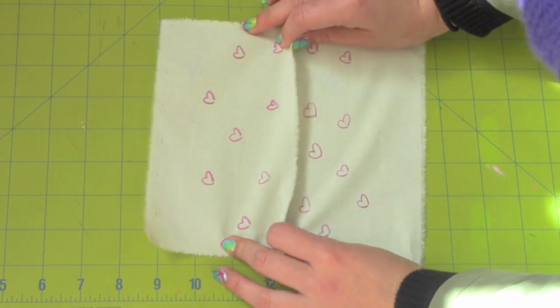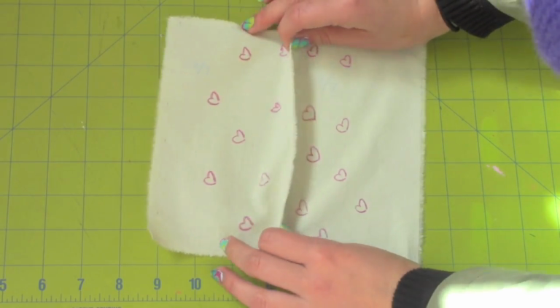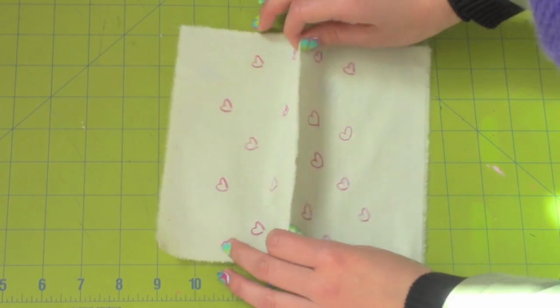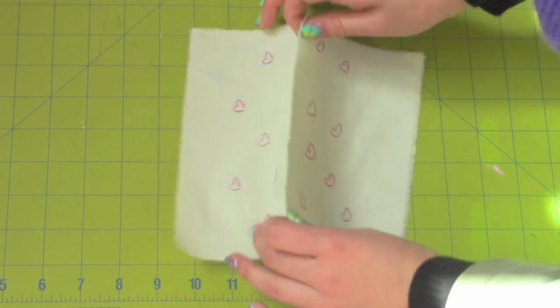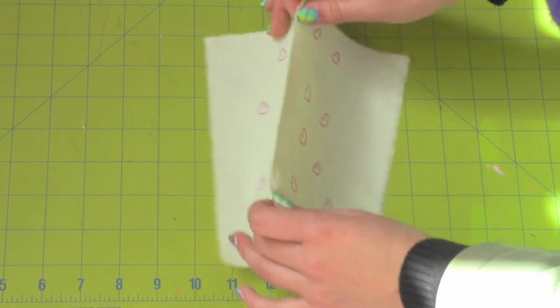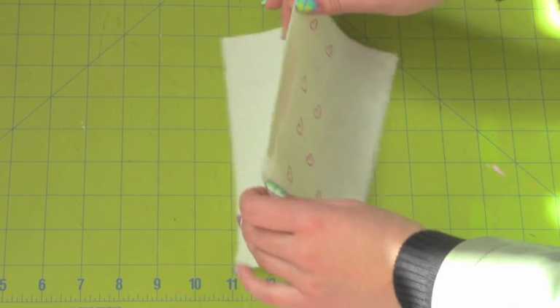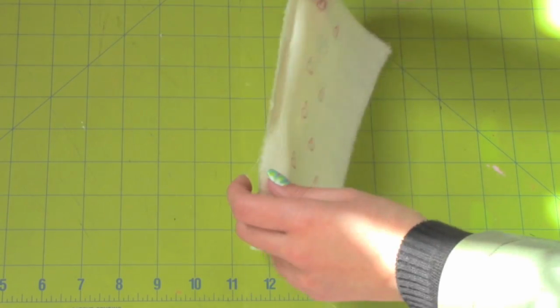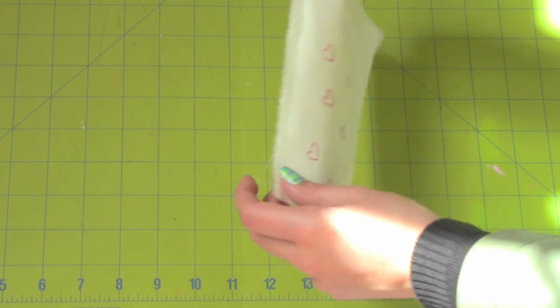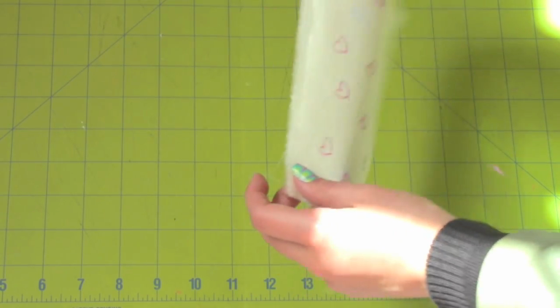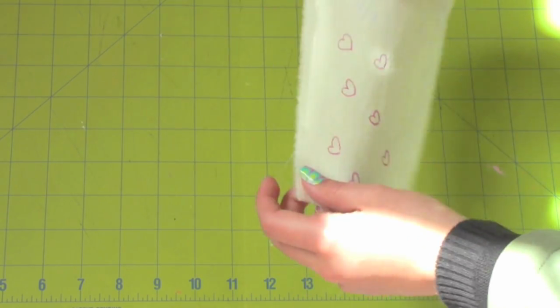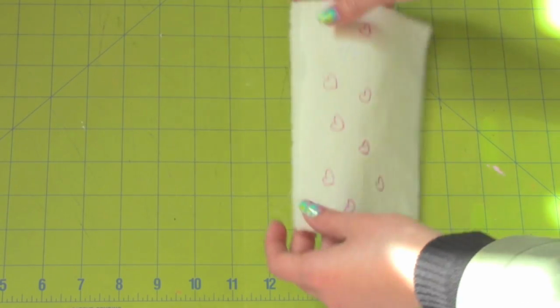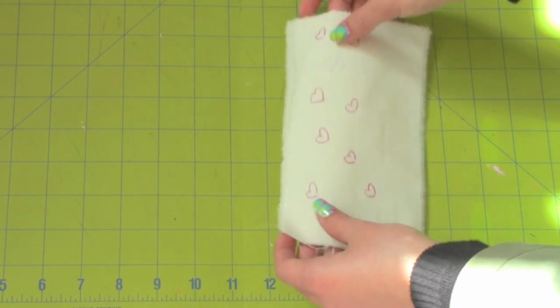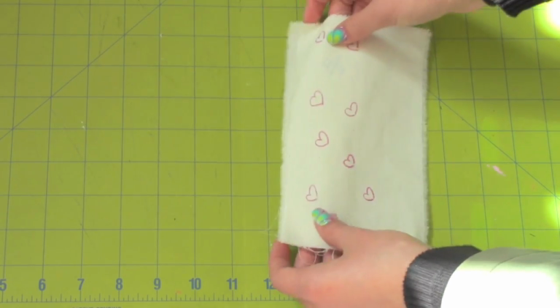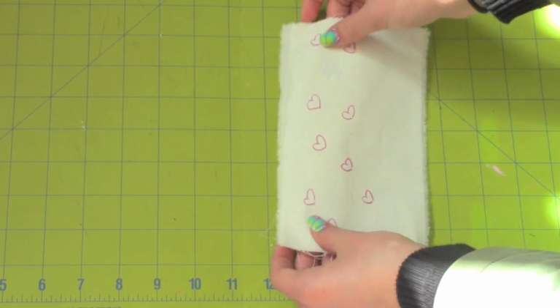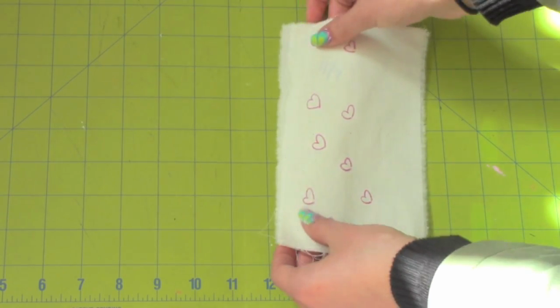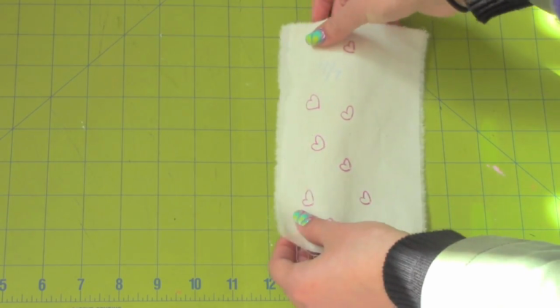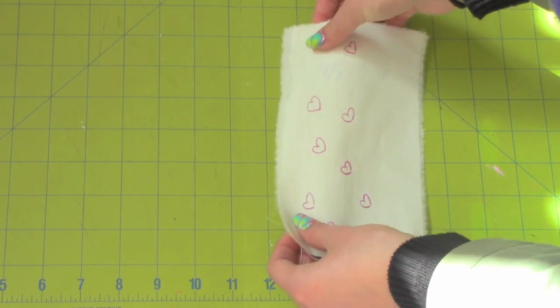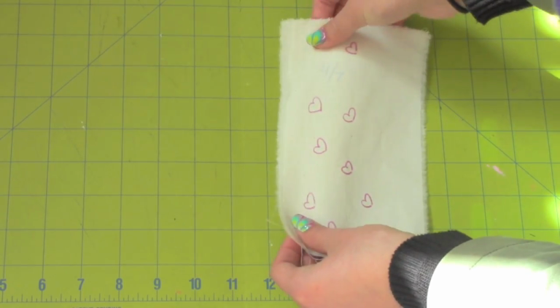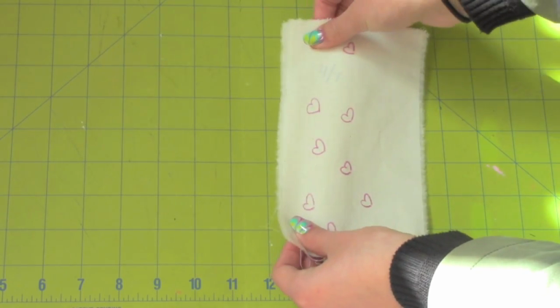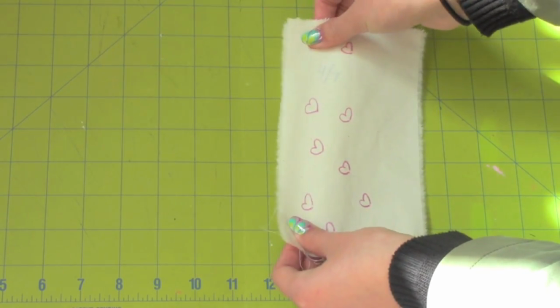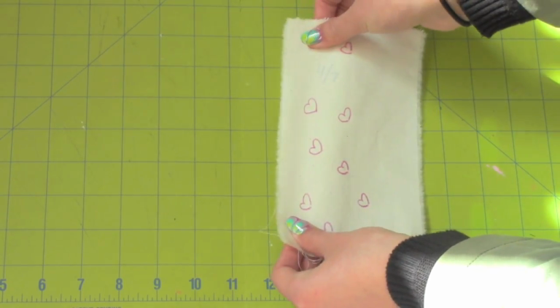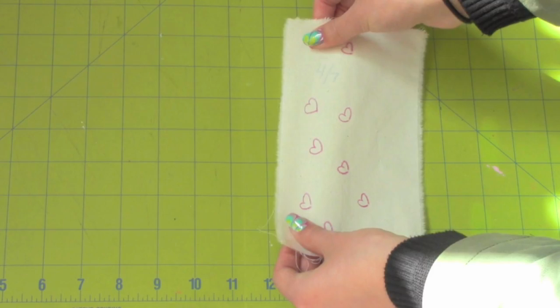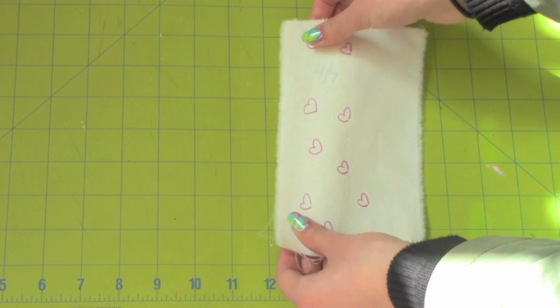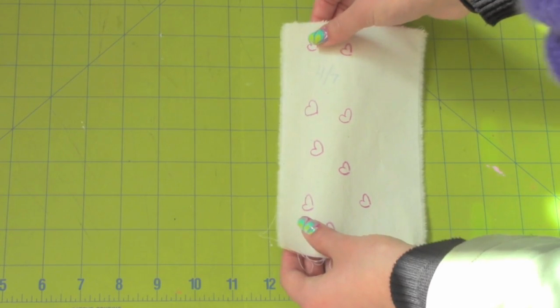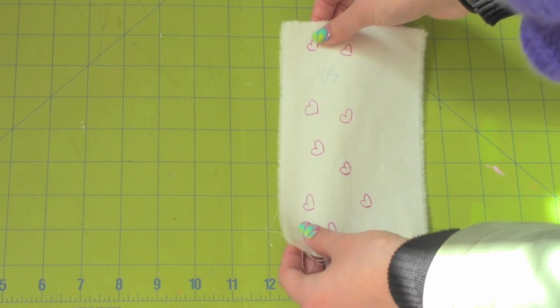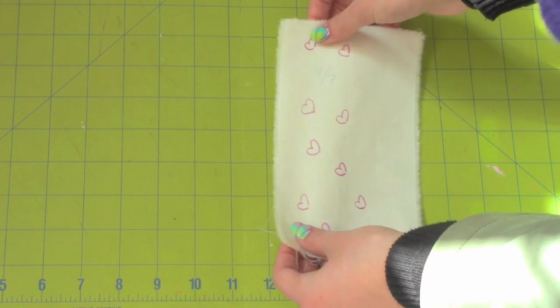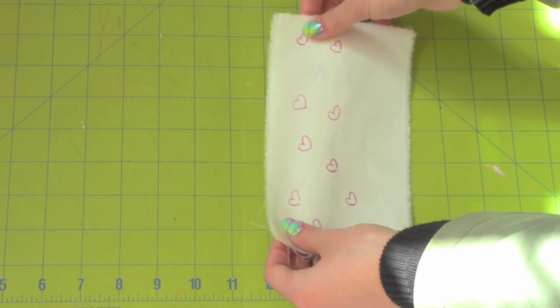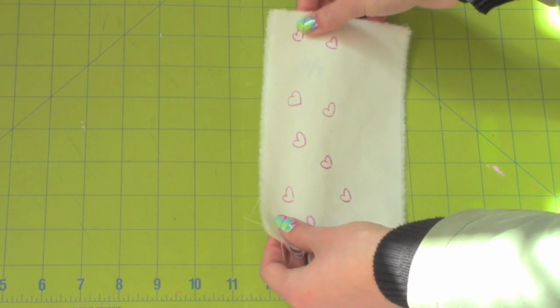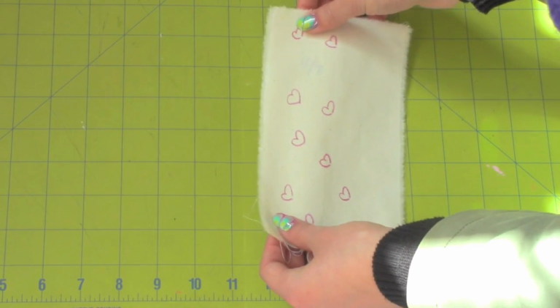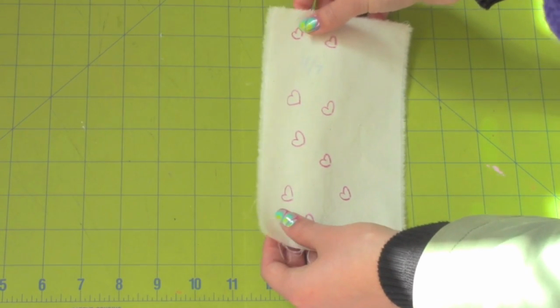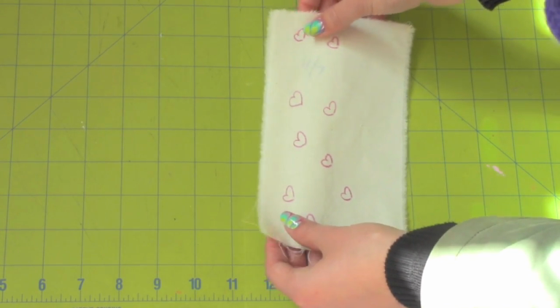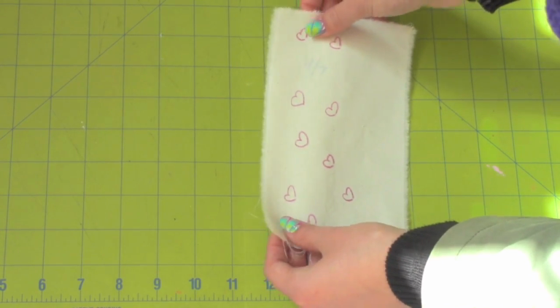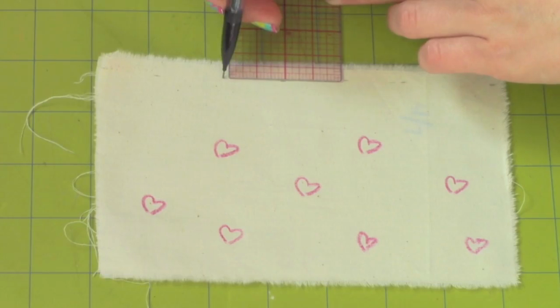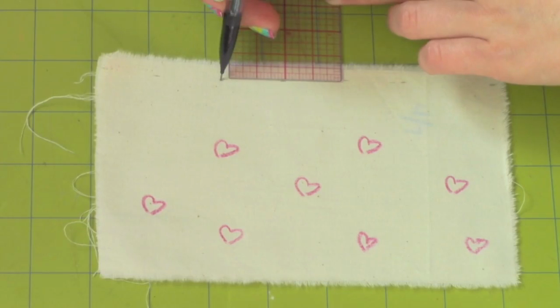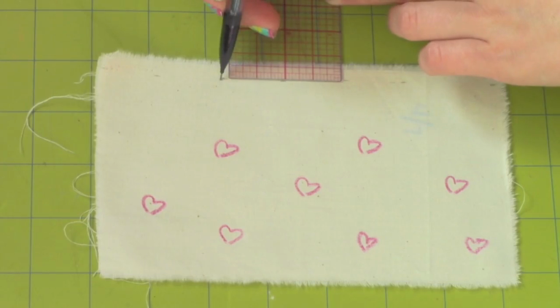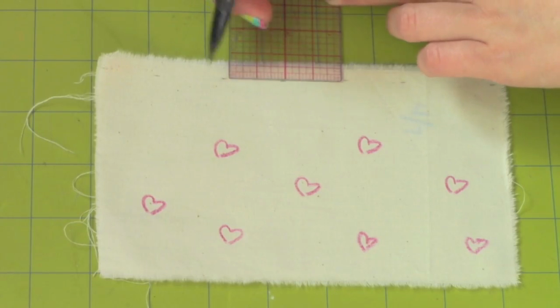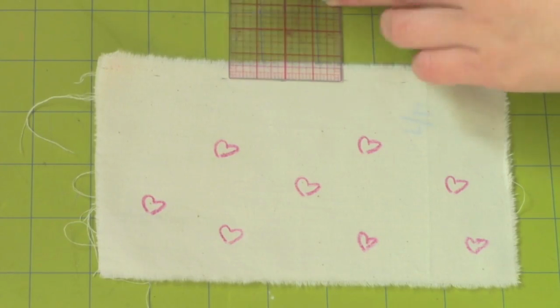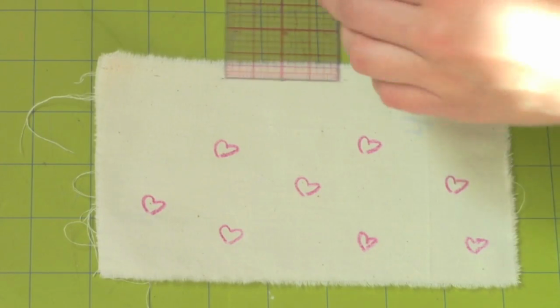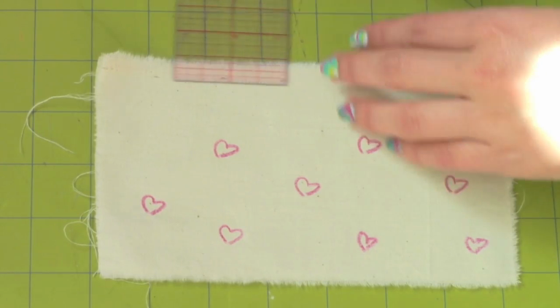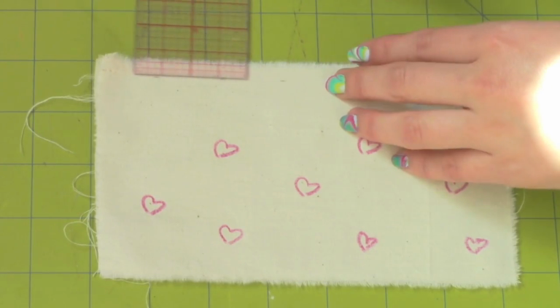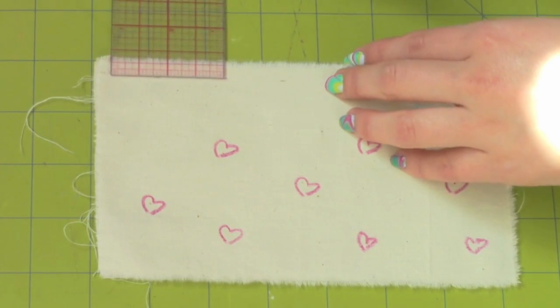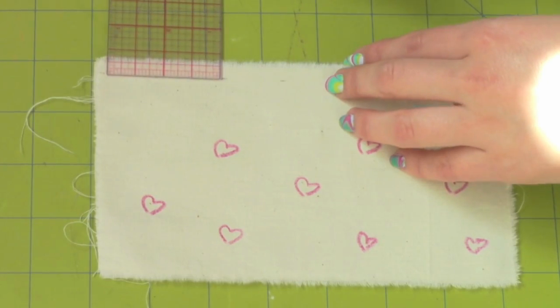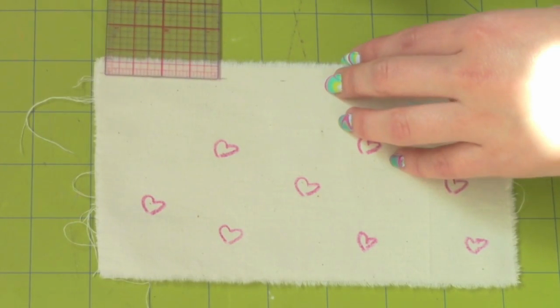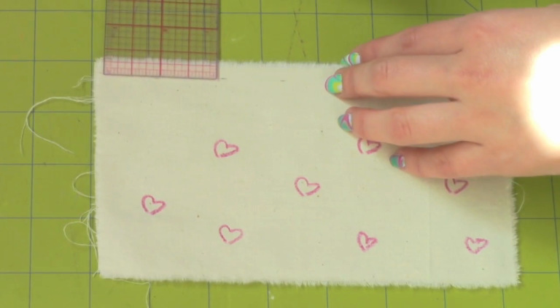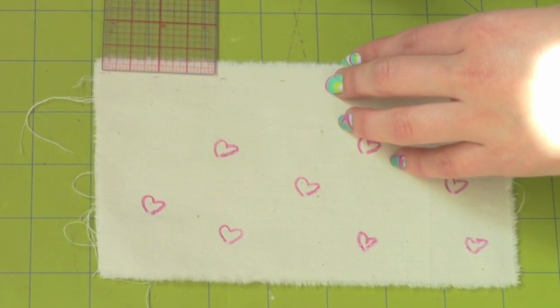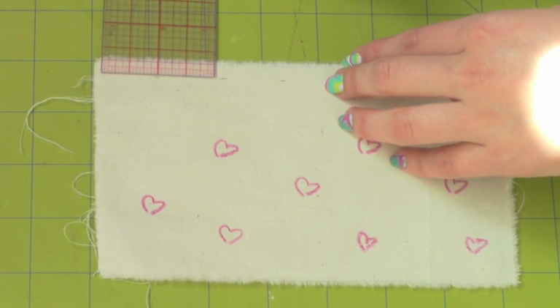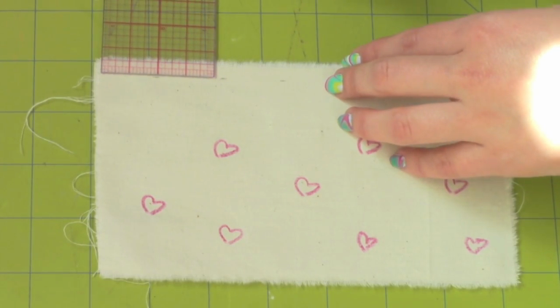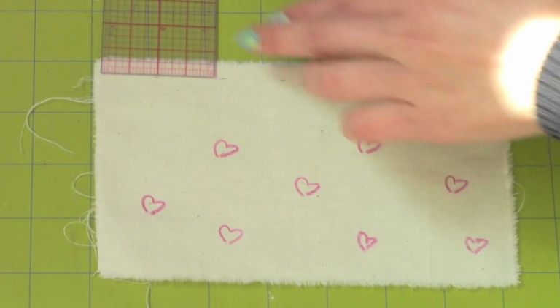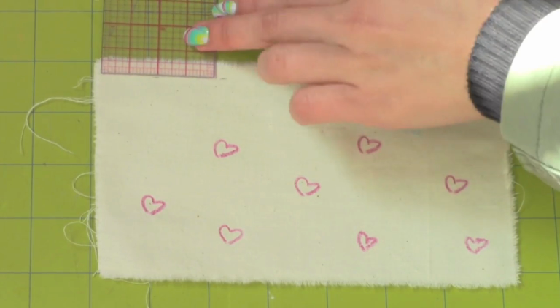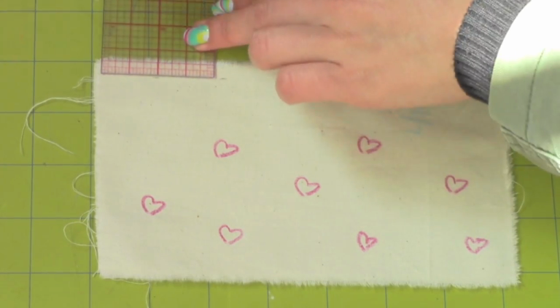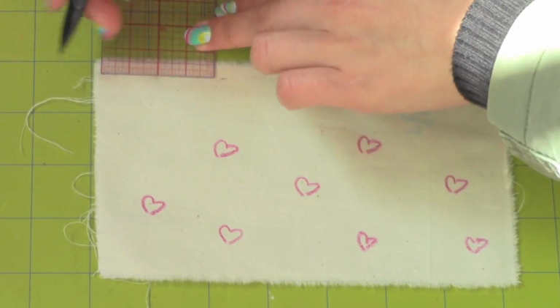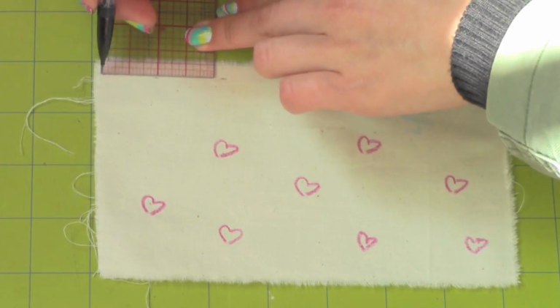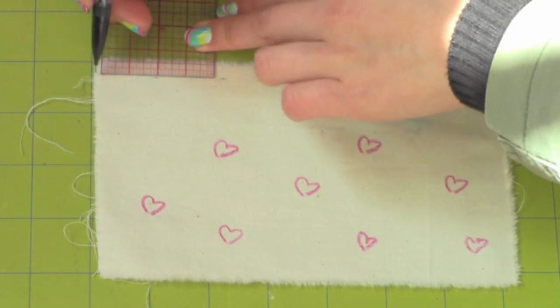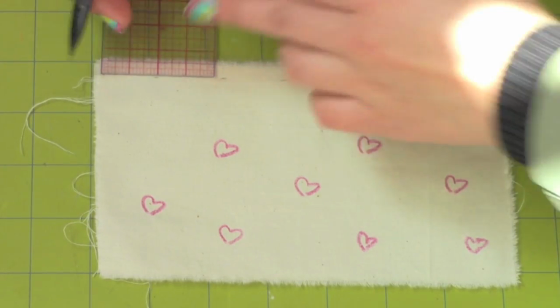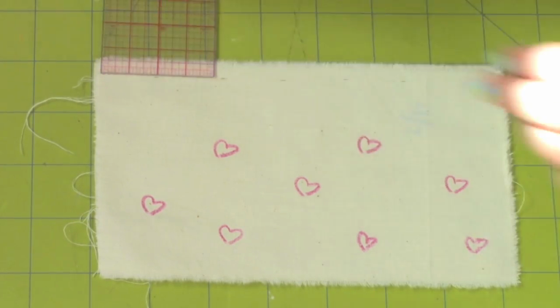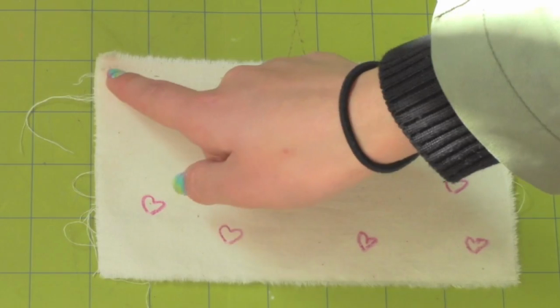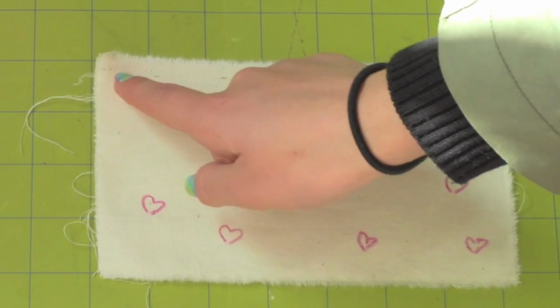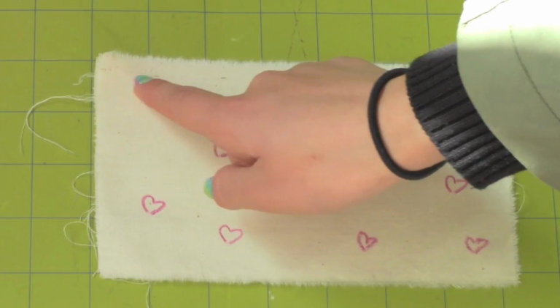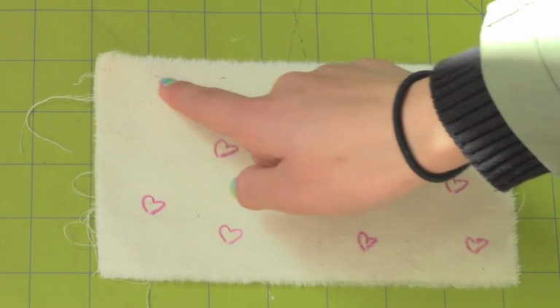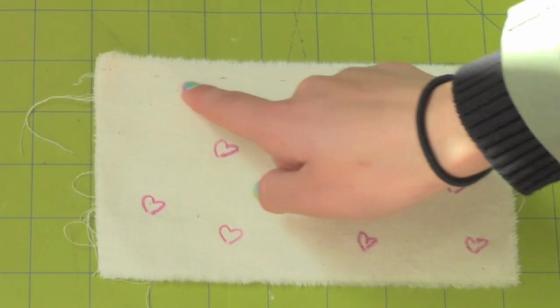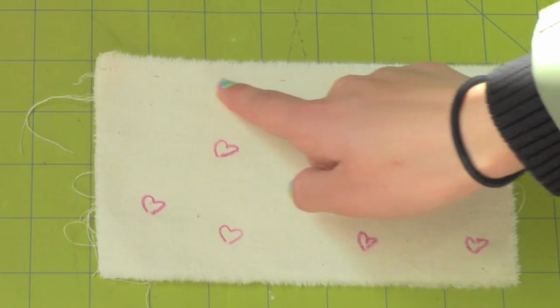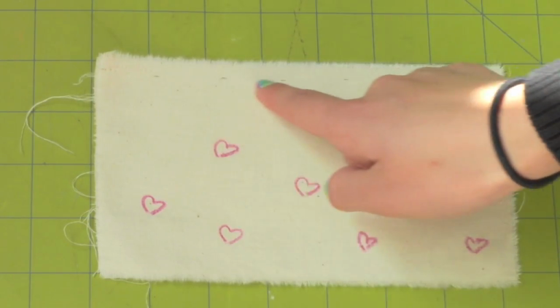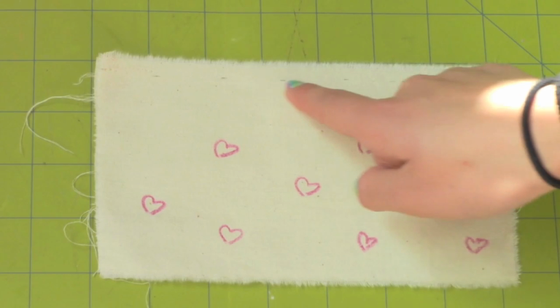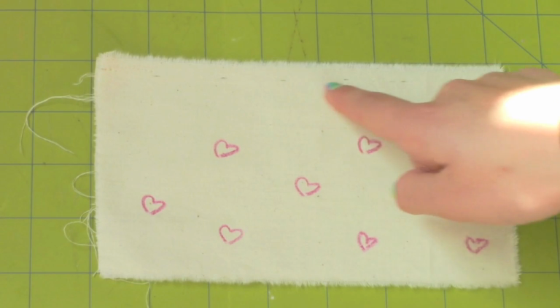Now you're going to place wrong sides together. Sew them together with a 1/4 inch seam allowance.